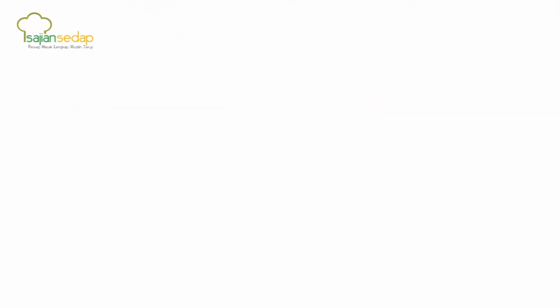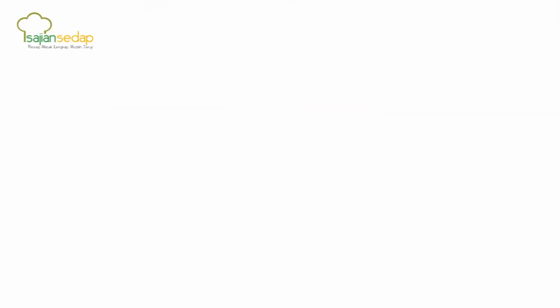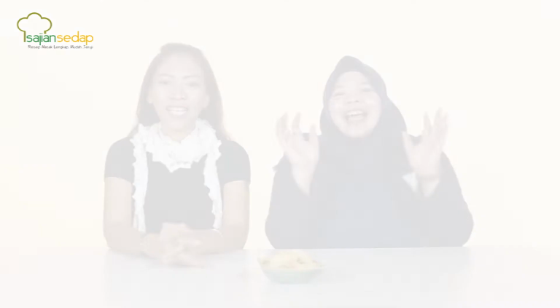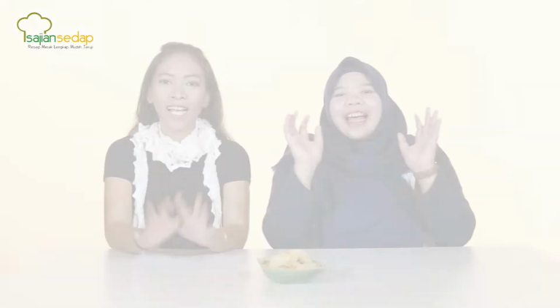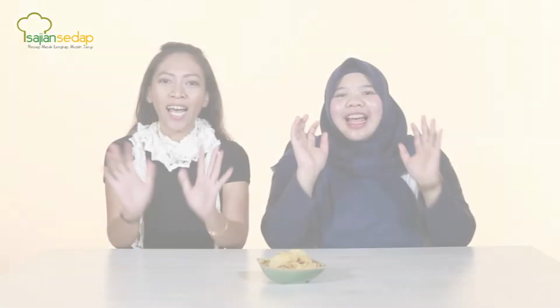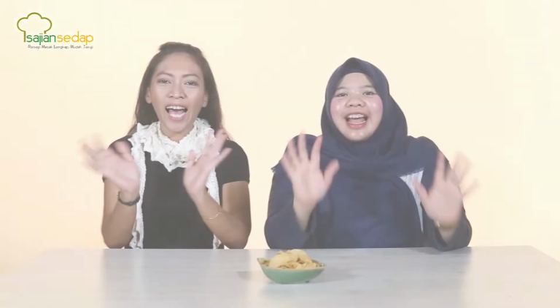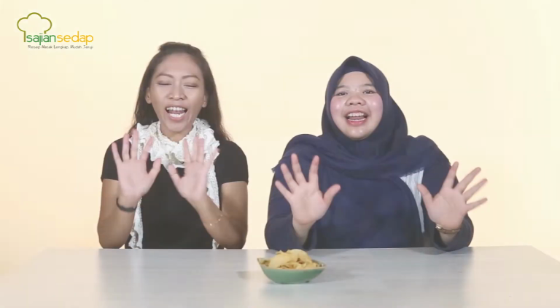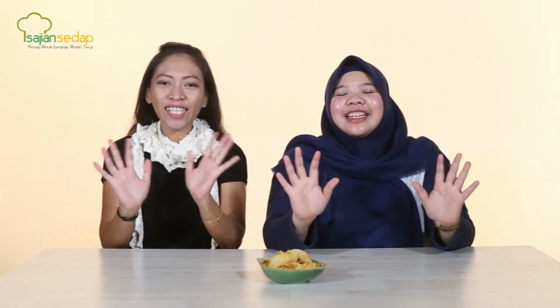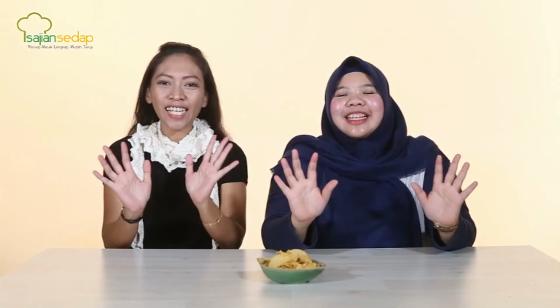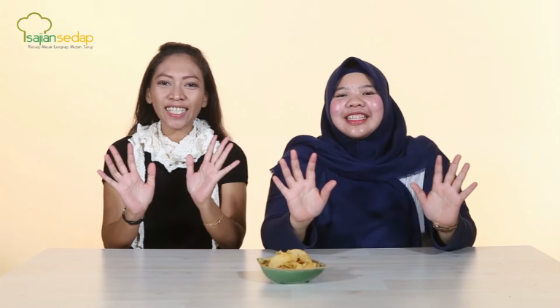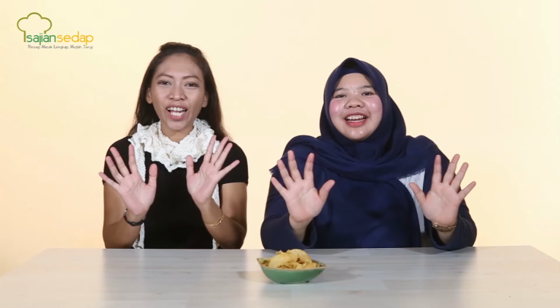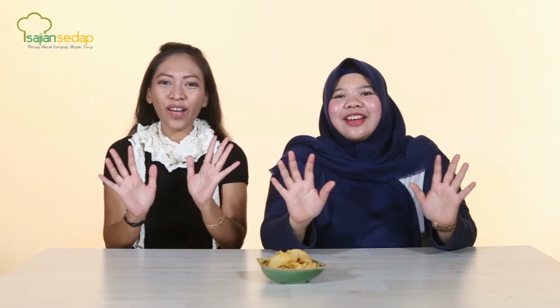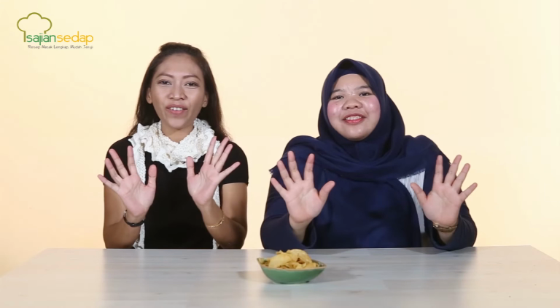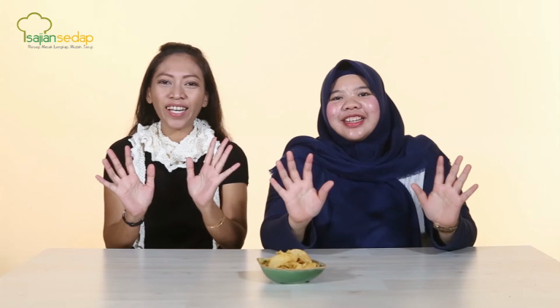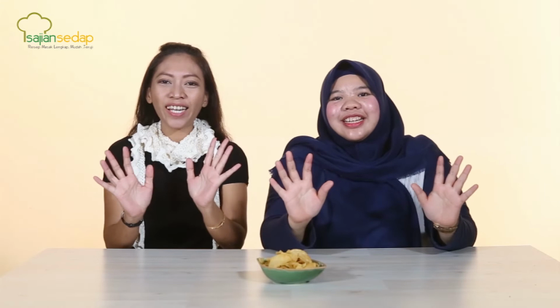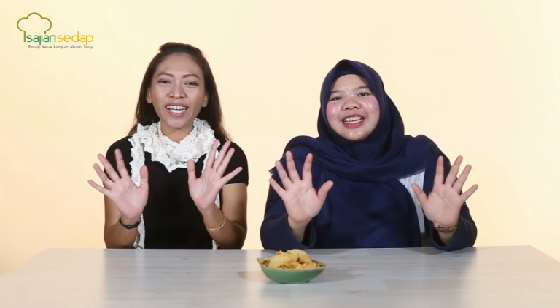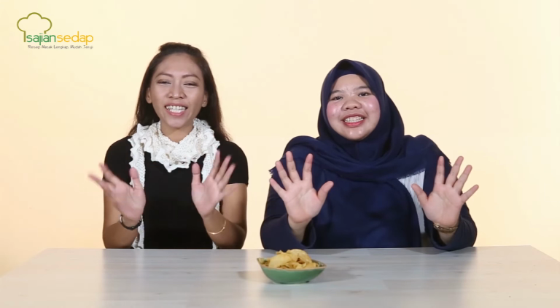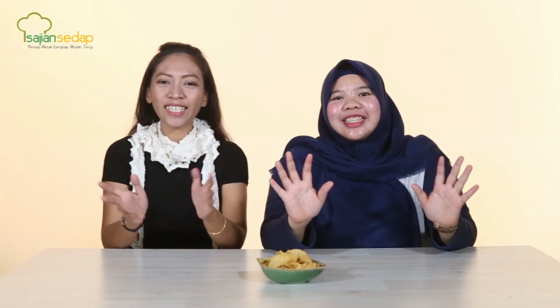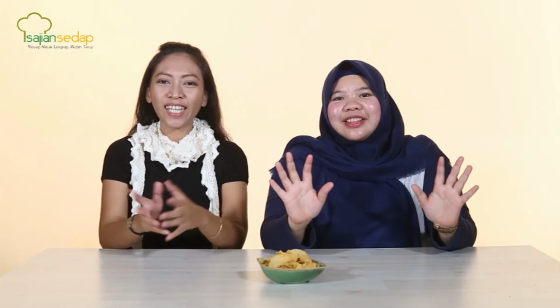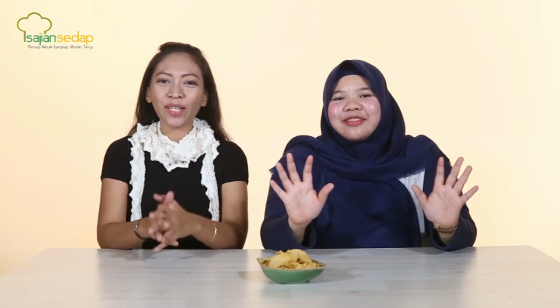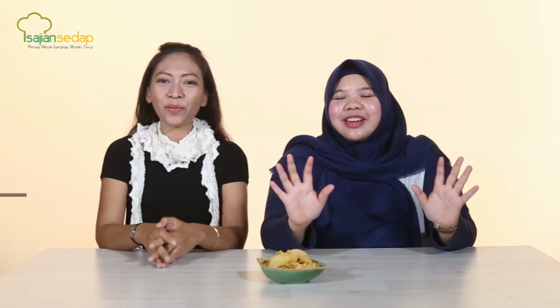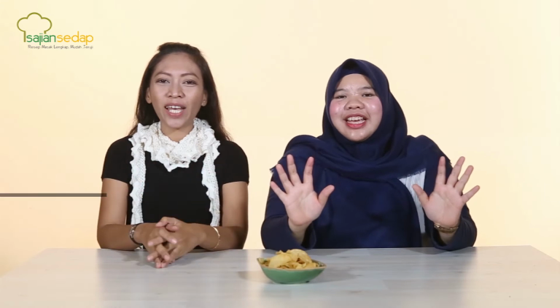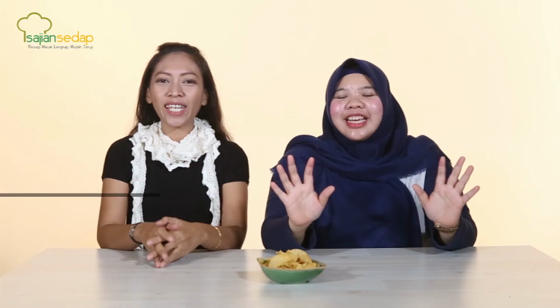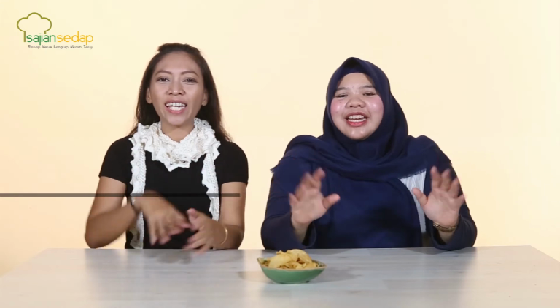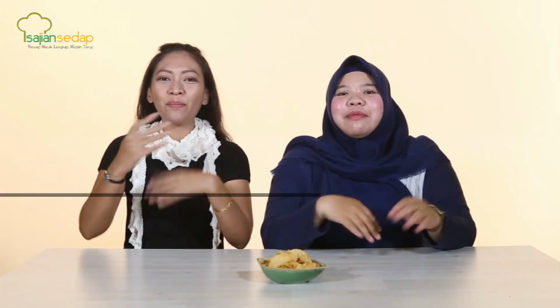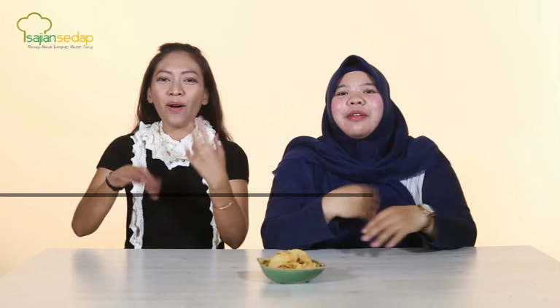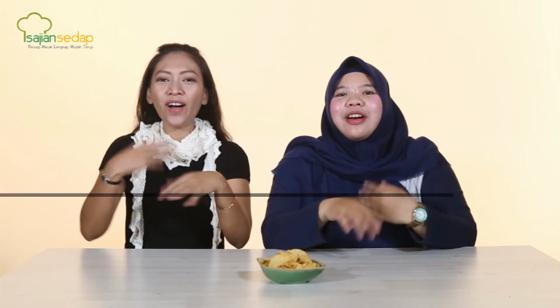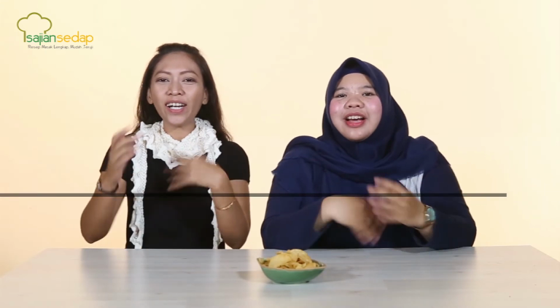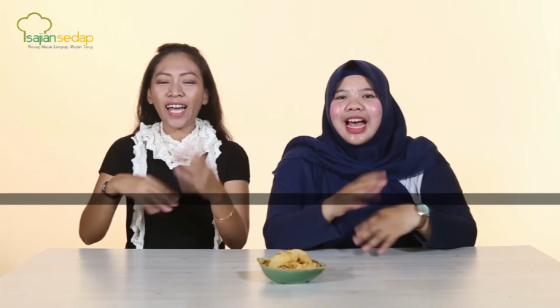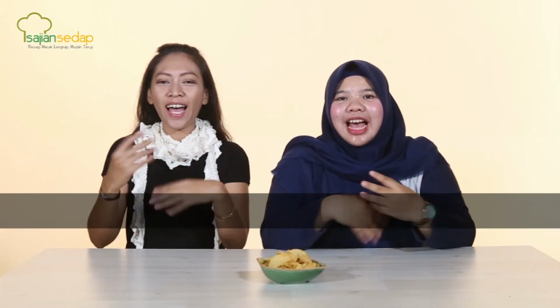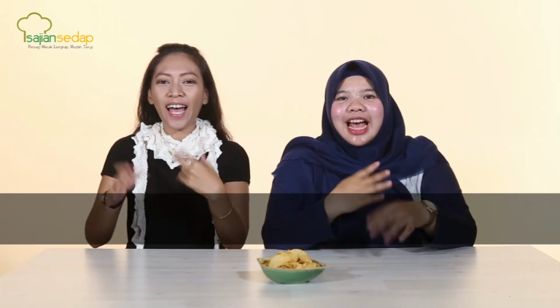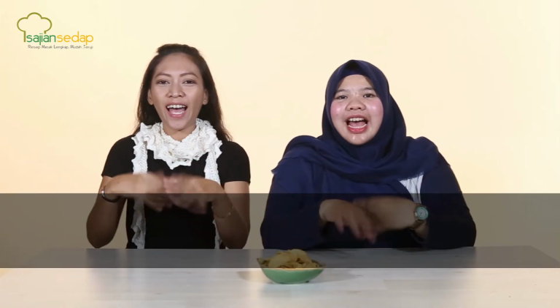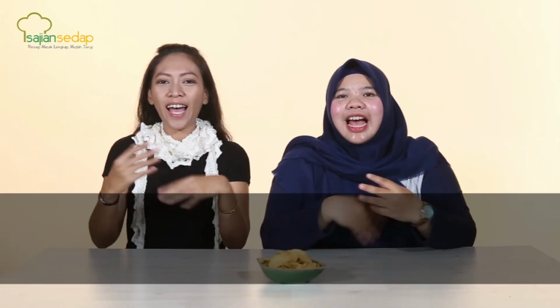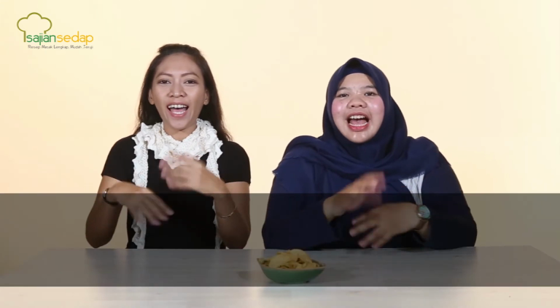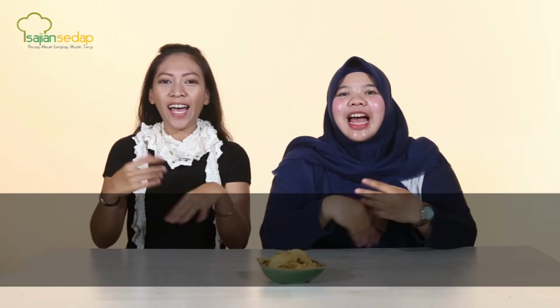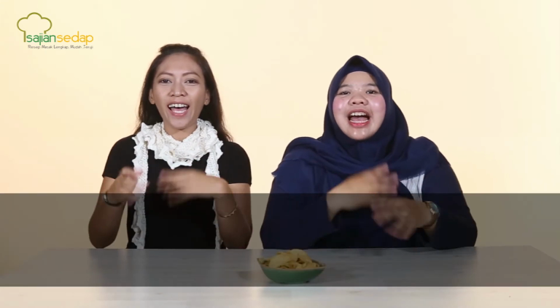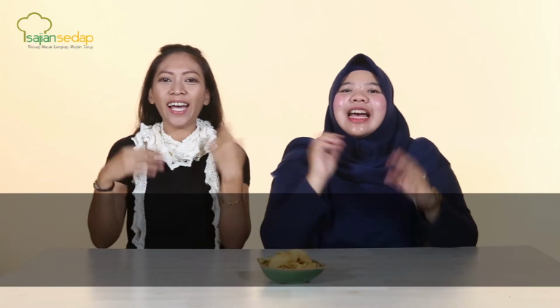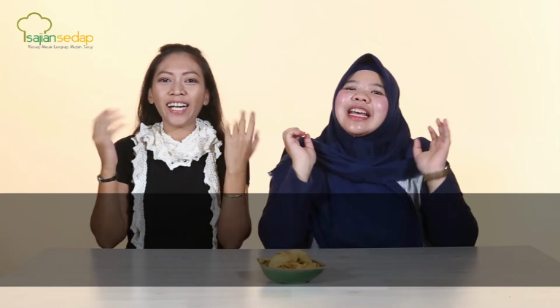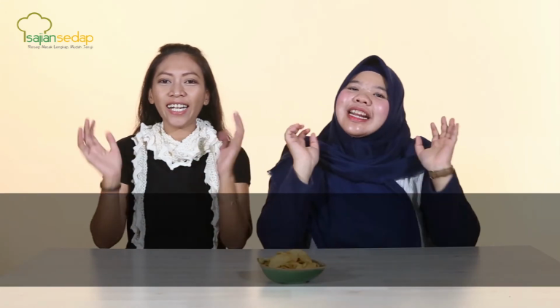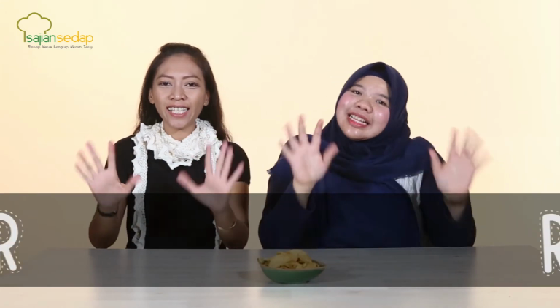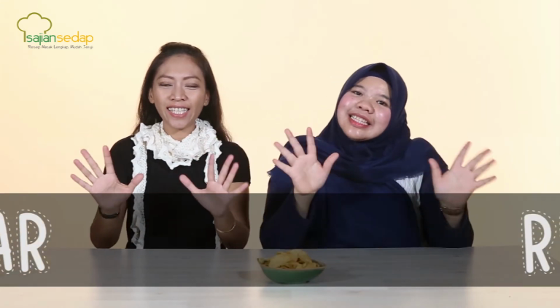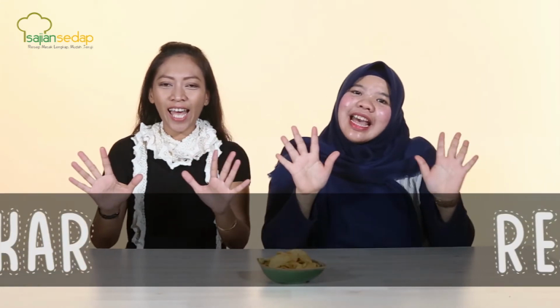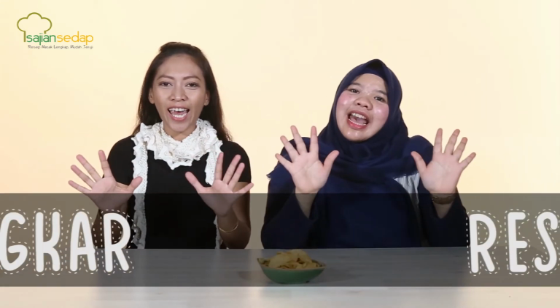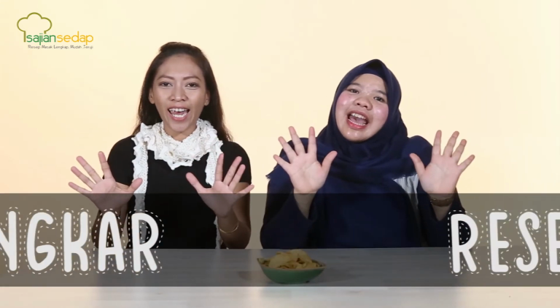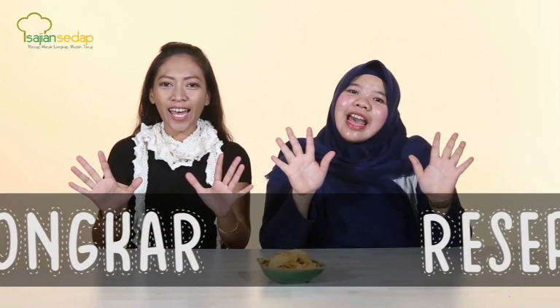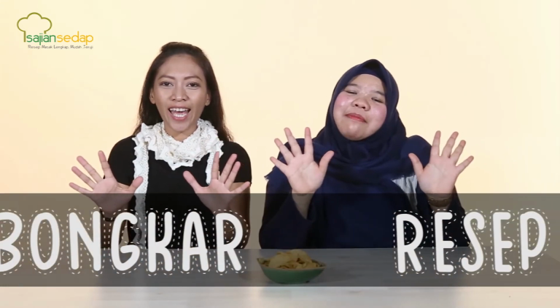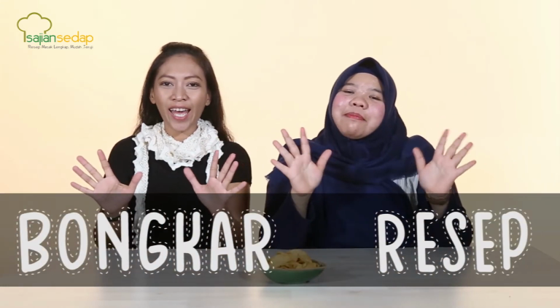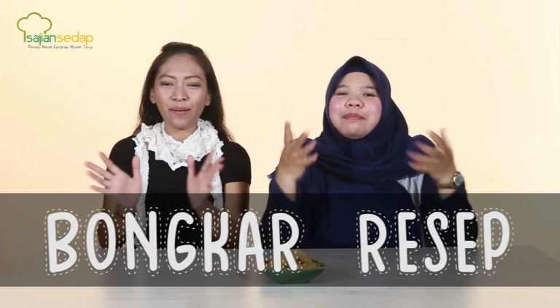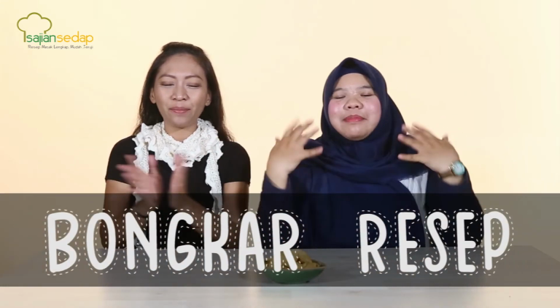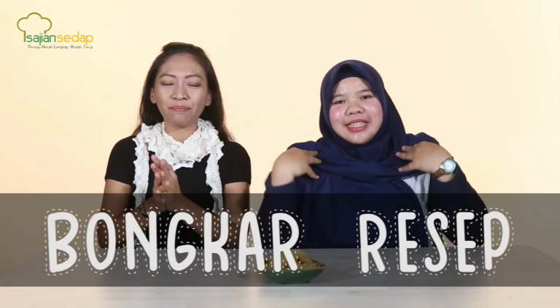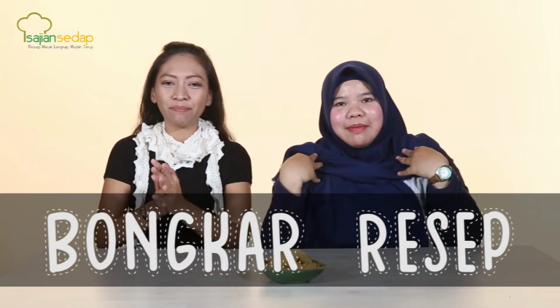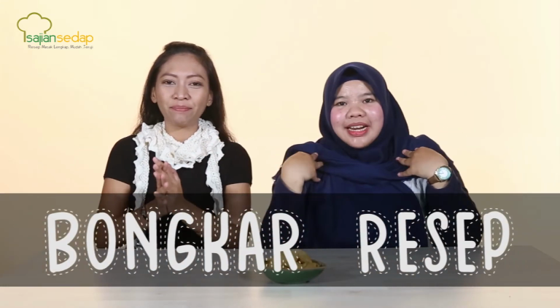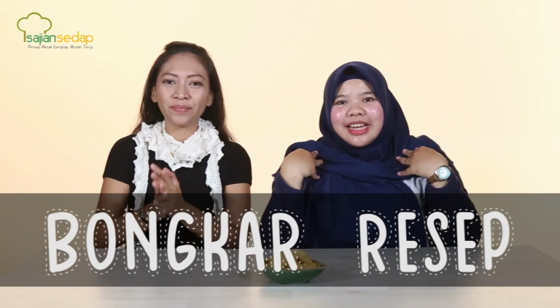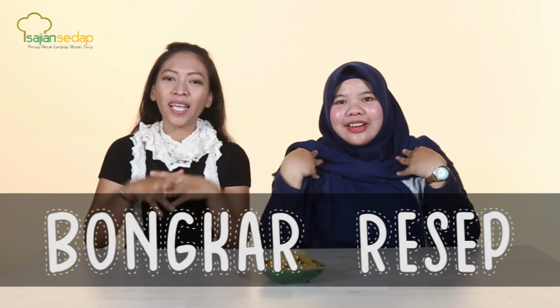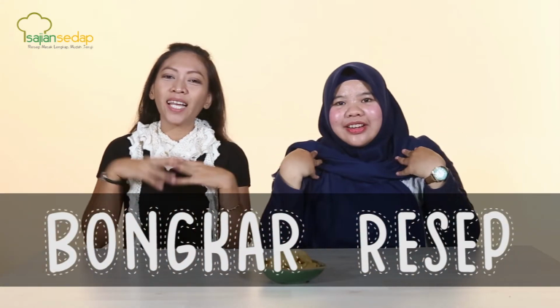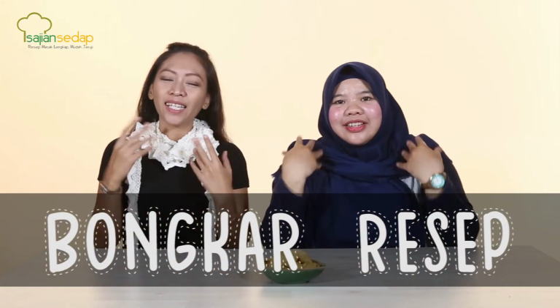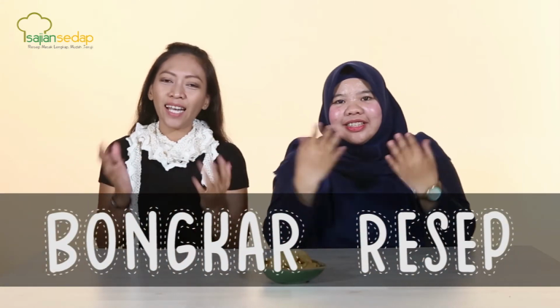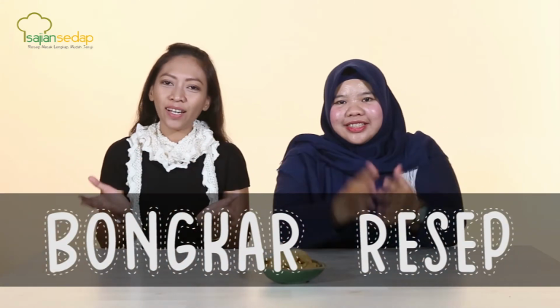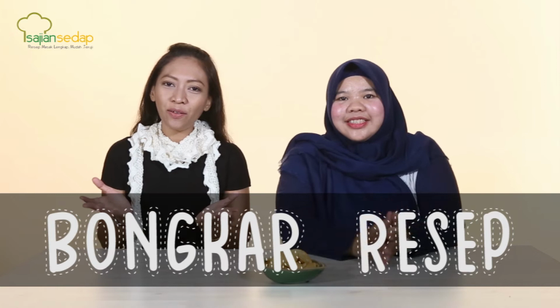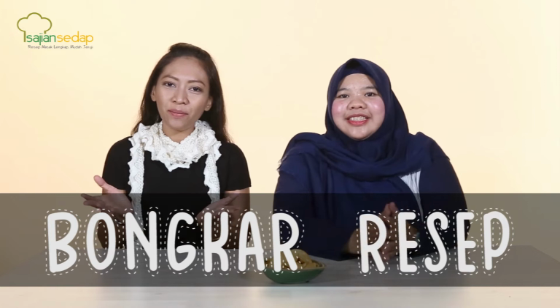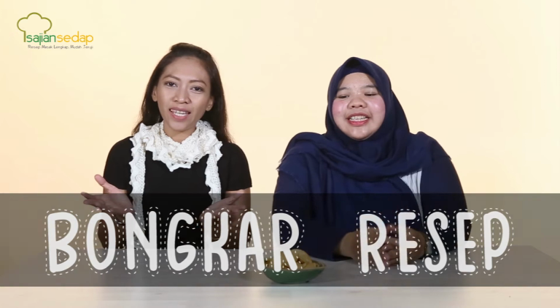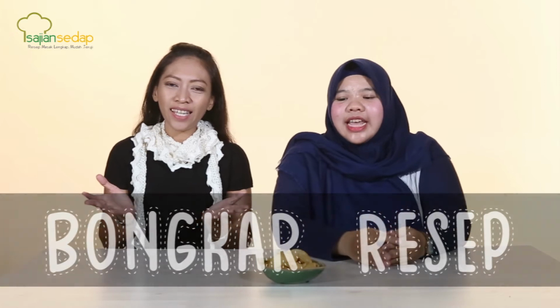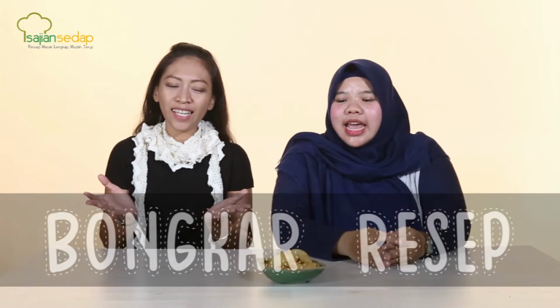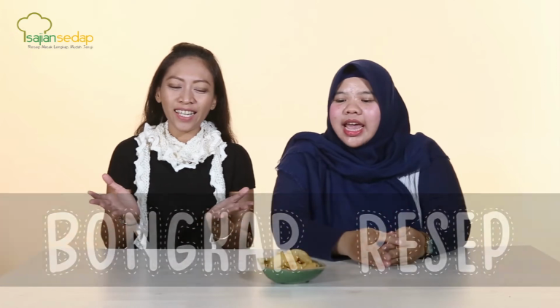Hello everyone! Welcome to Bongkar Resep! I'm Ryo!